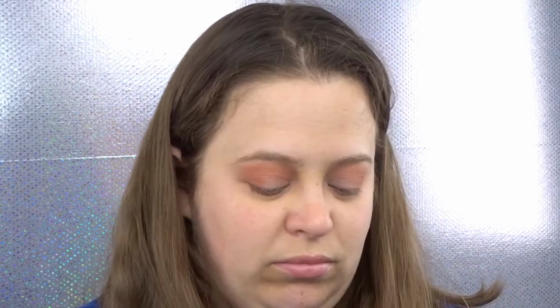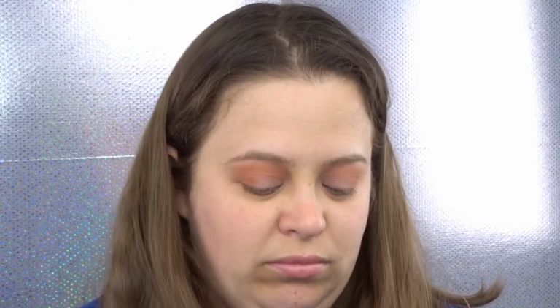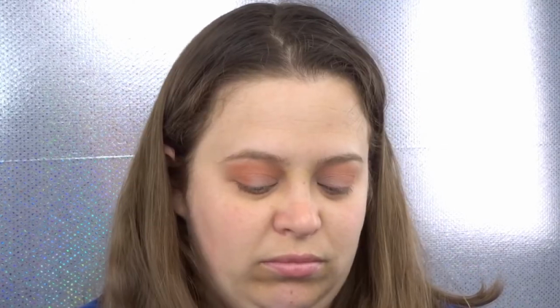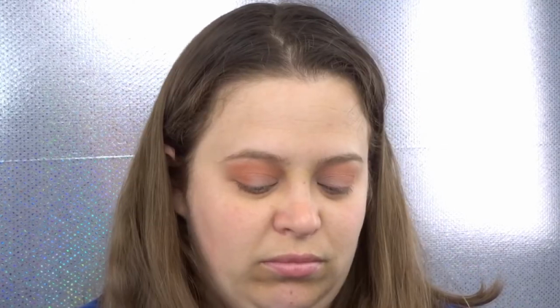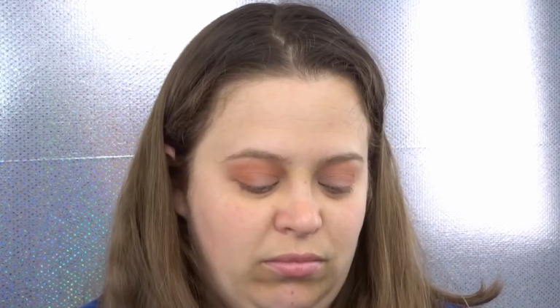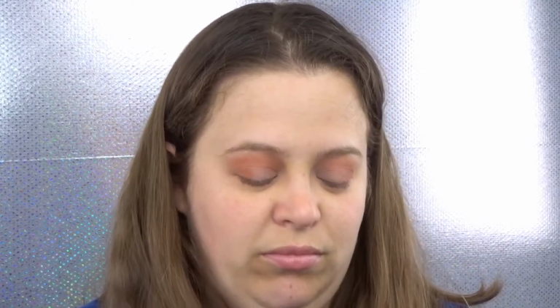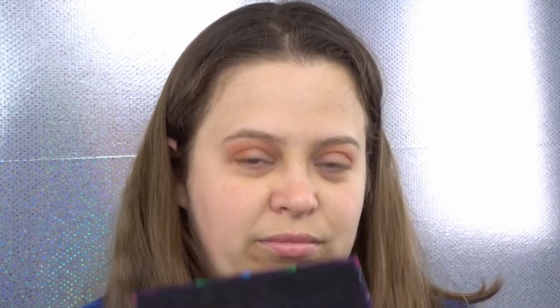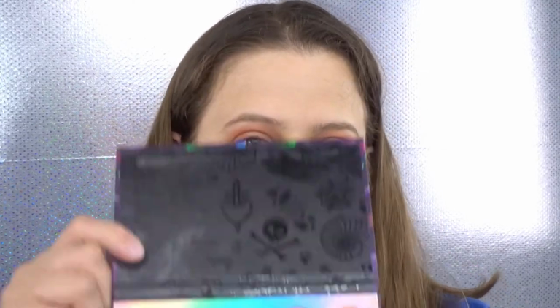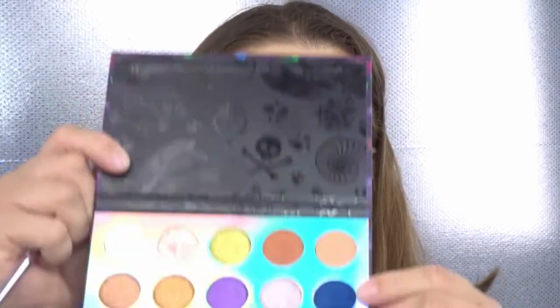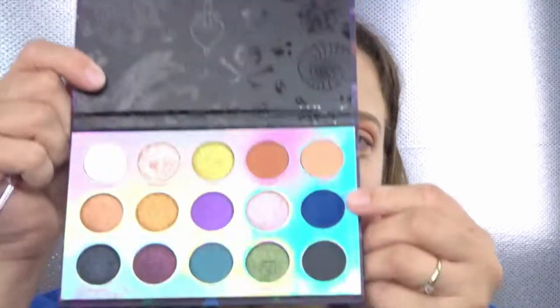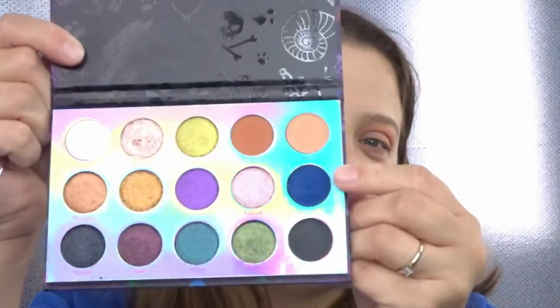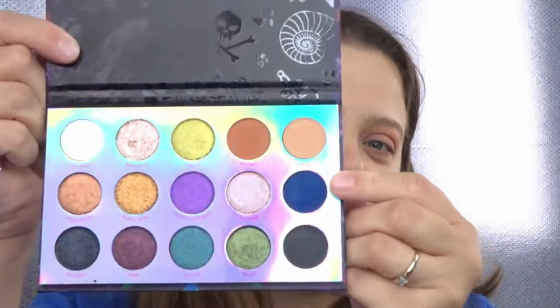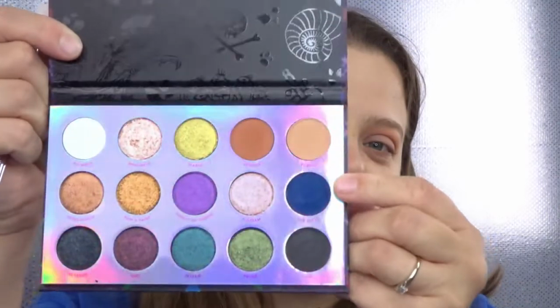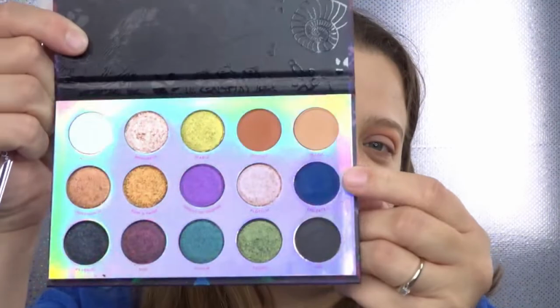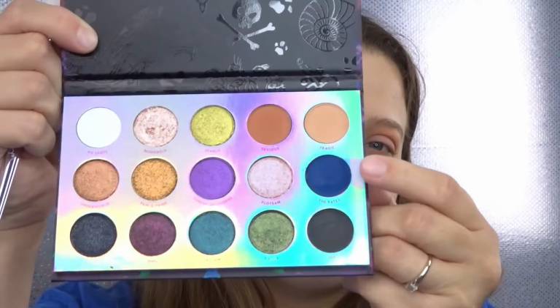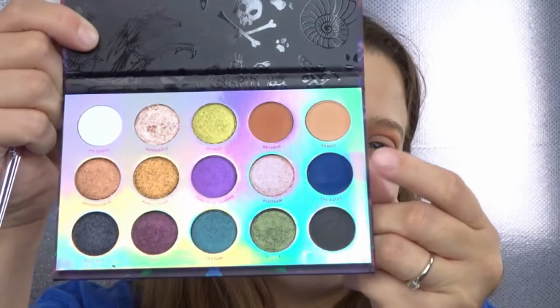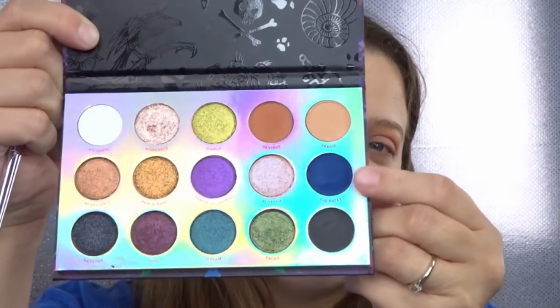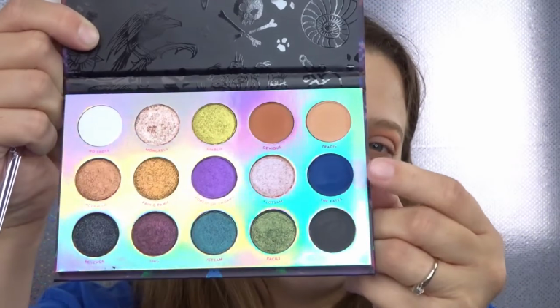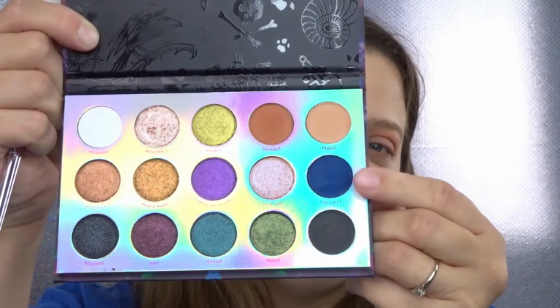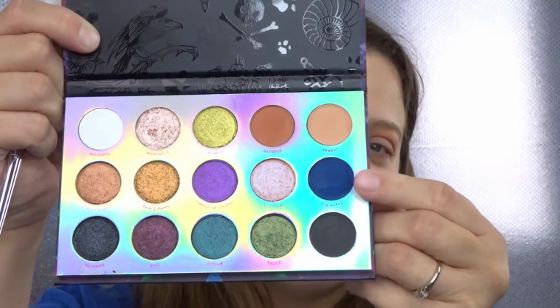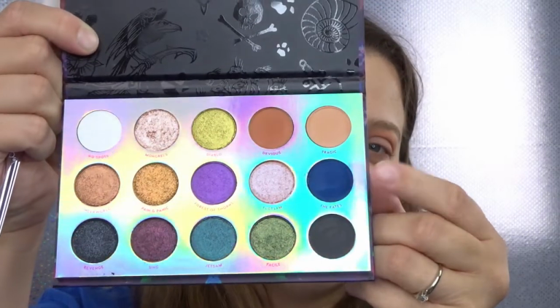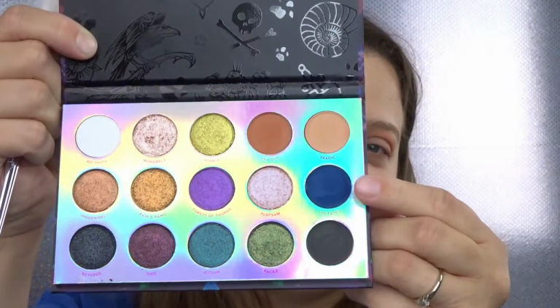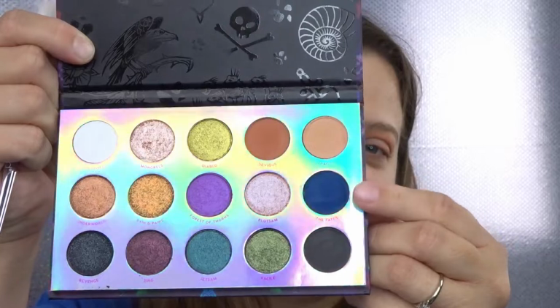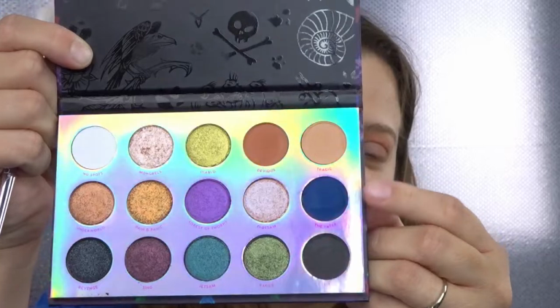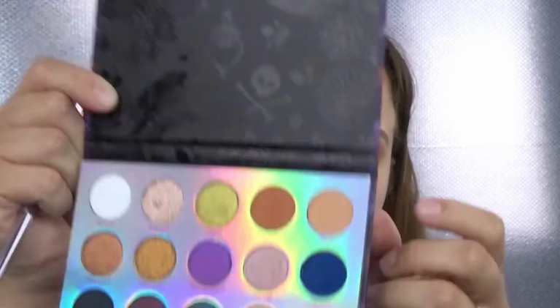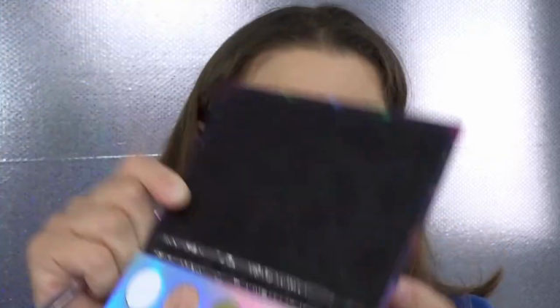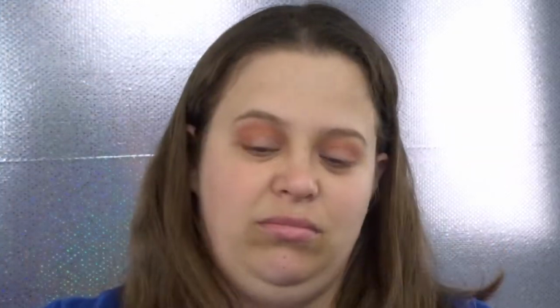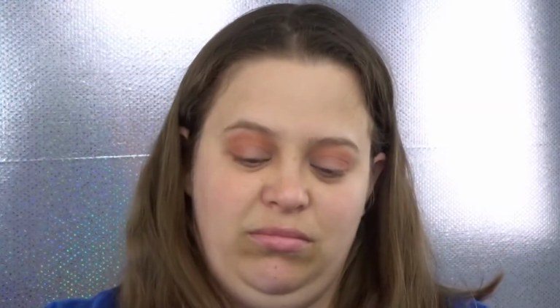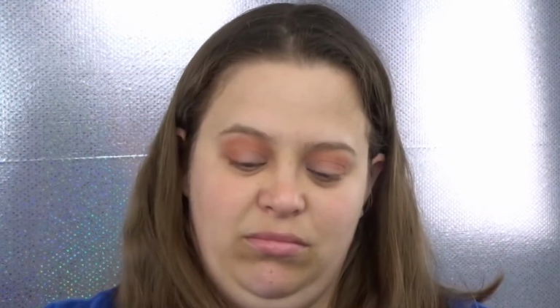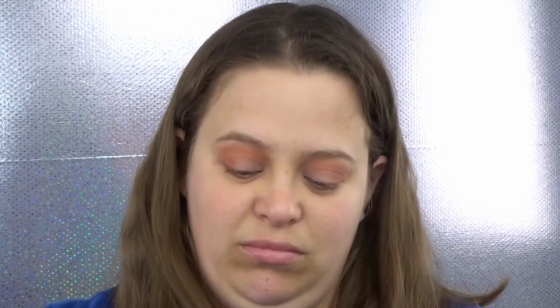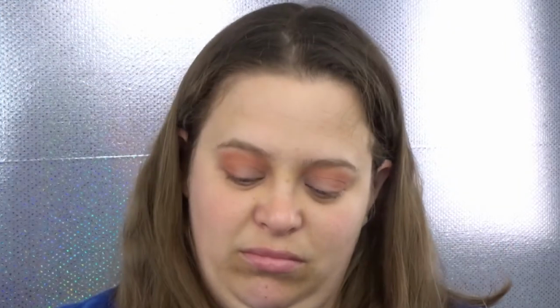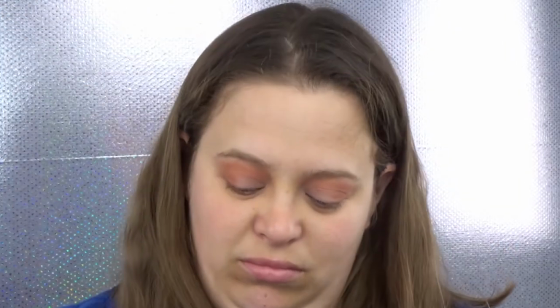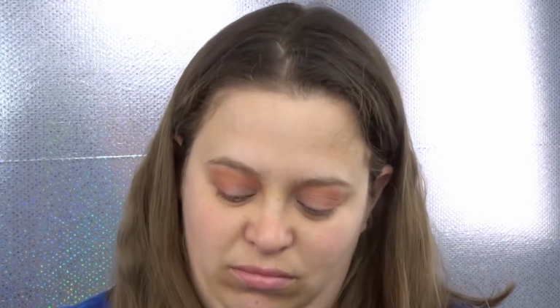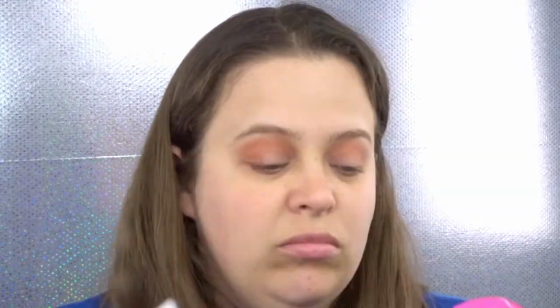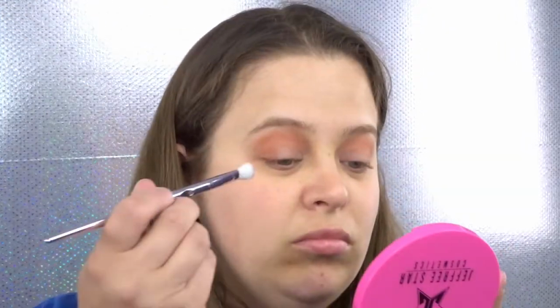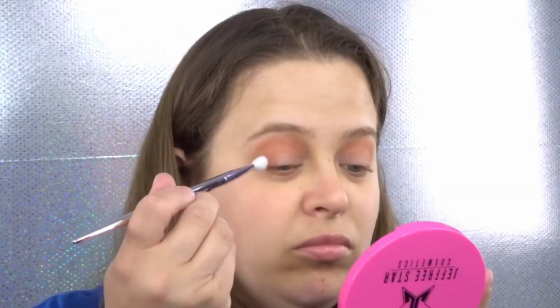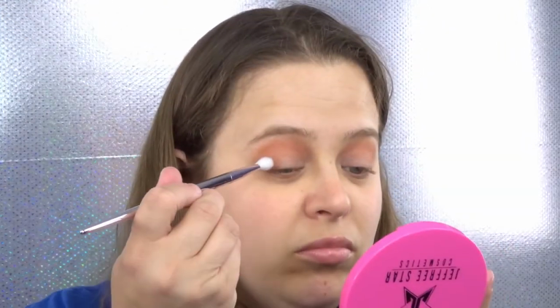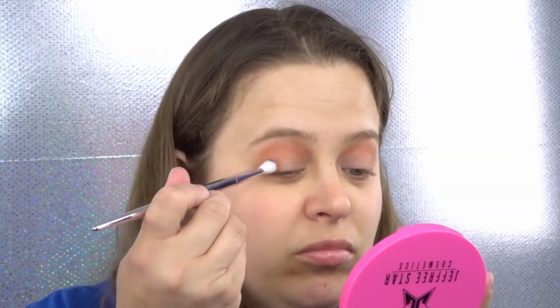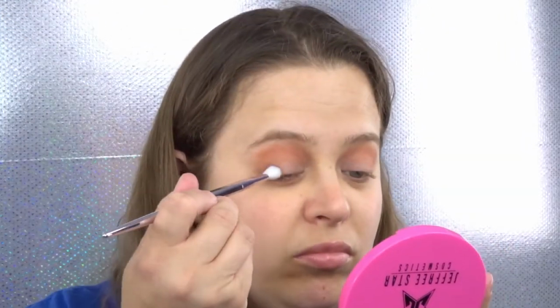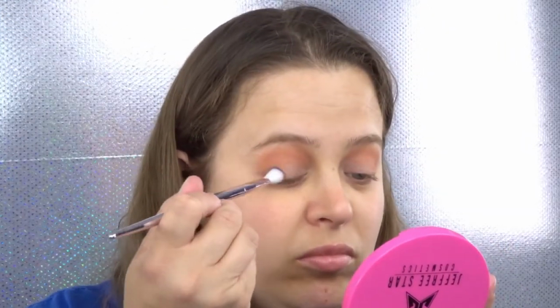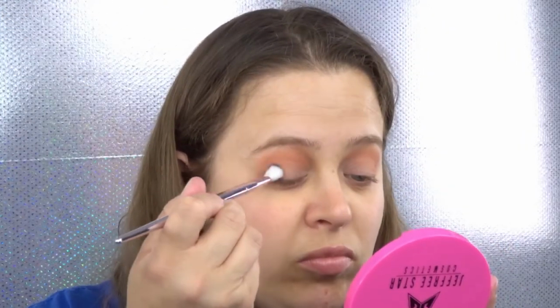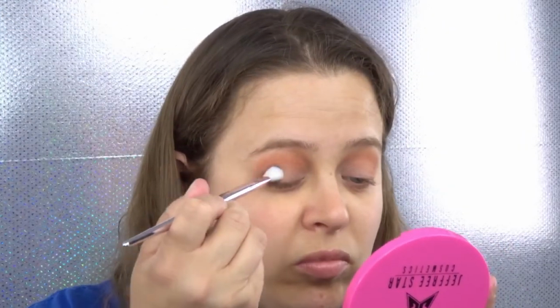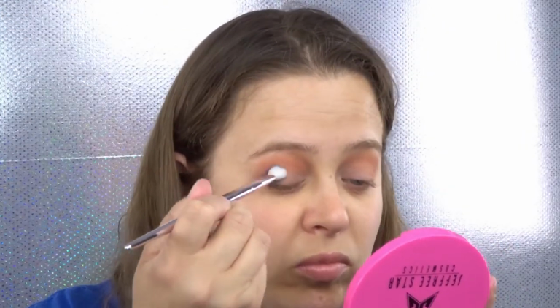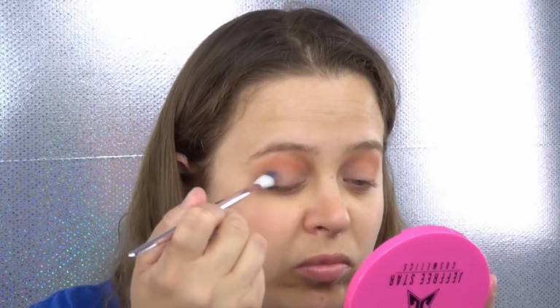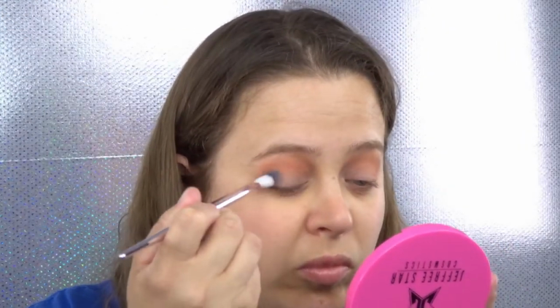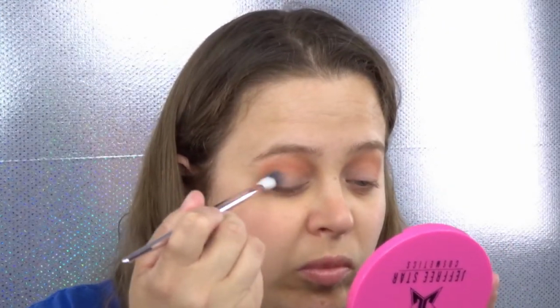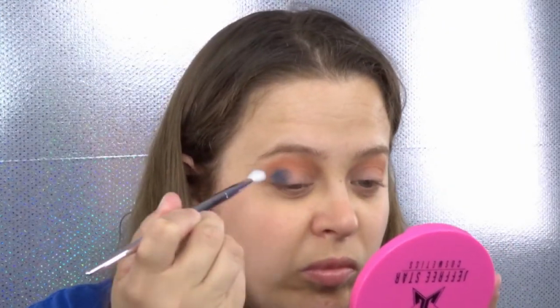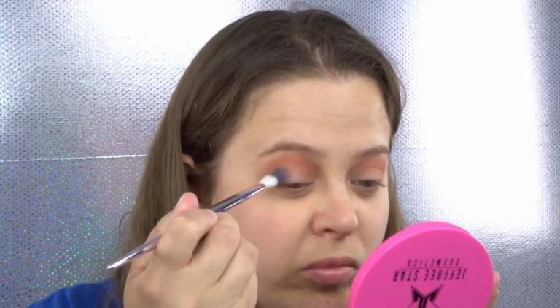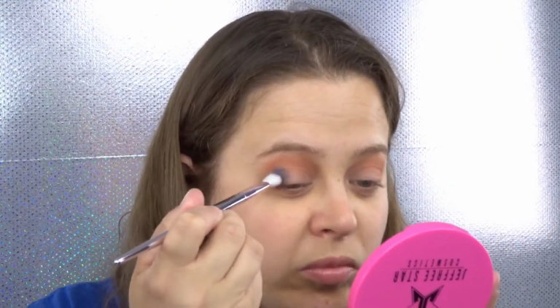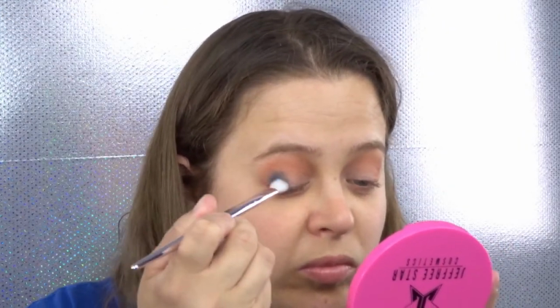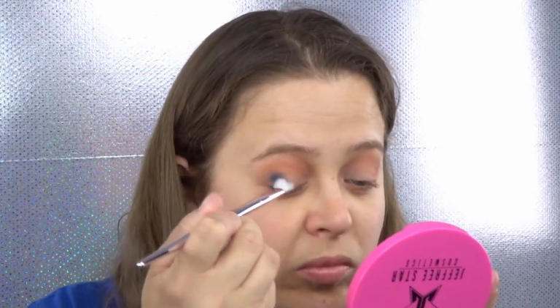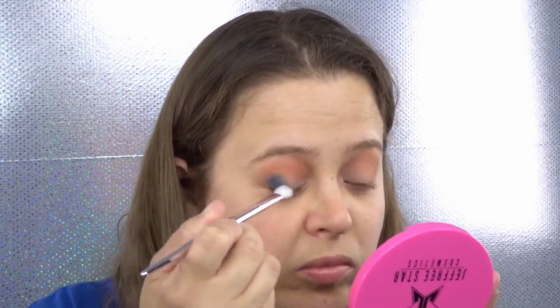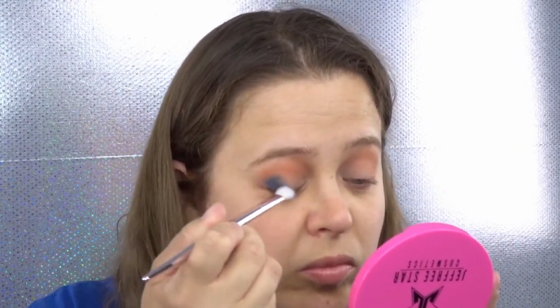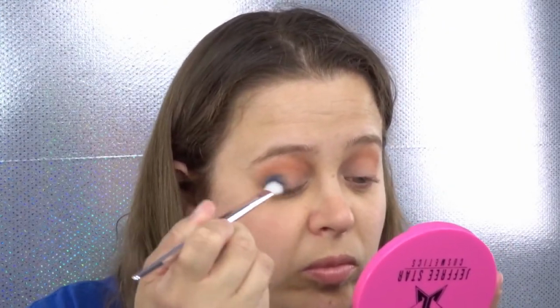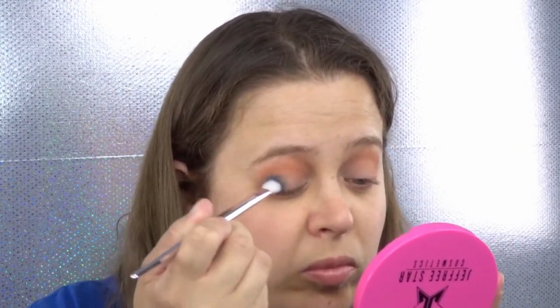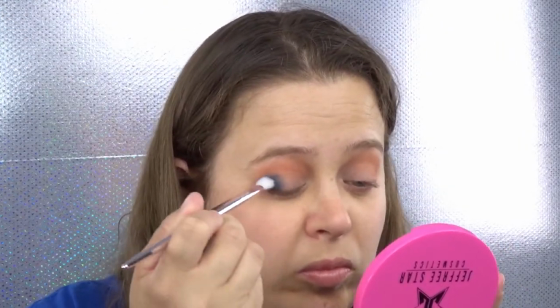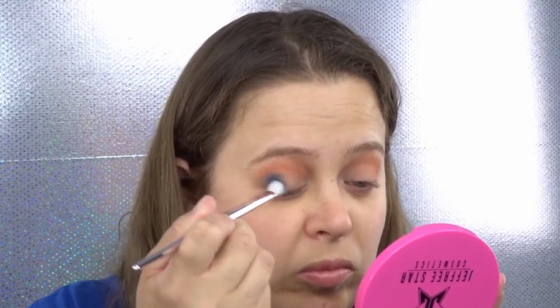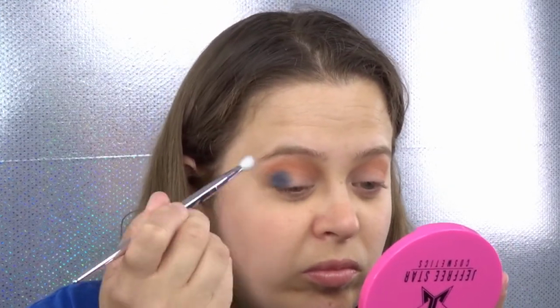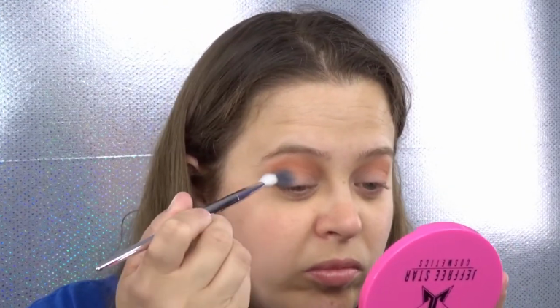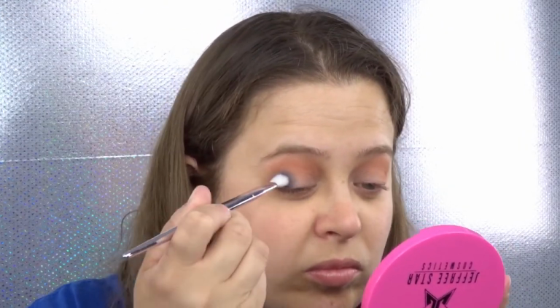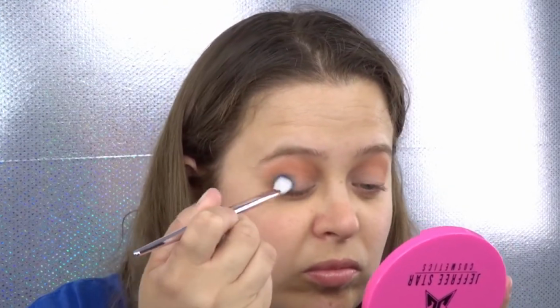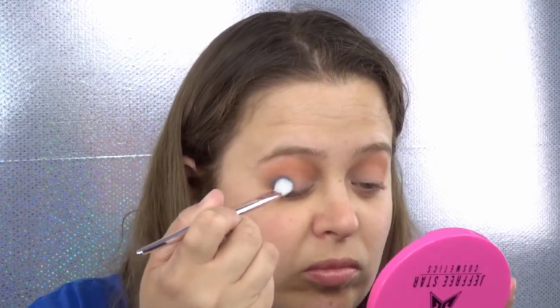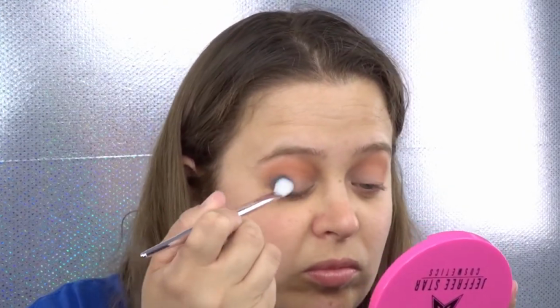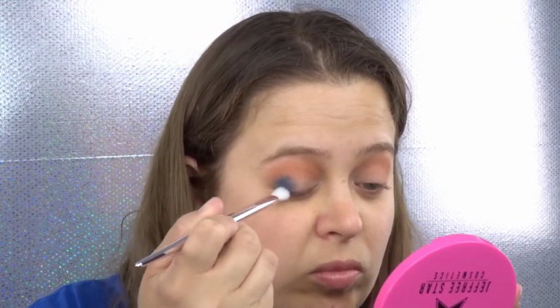Now taking a flatter blender brush I'm going to use the shade The Fates and put this in the outer corner and work this into the crease.